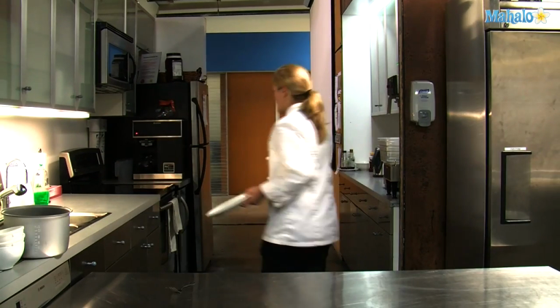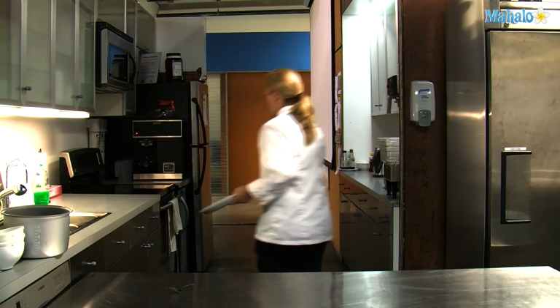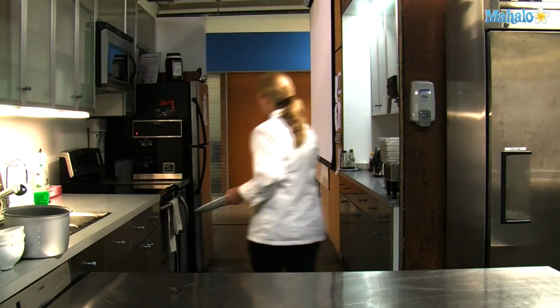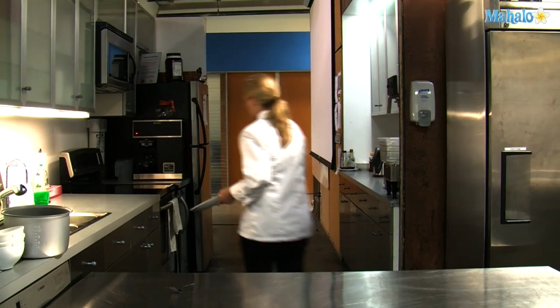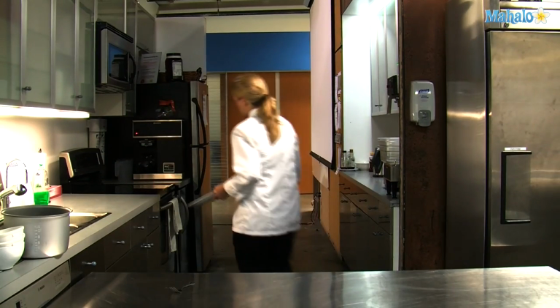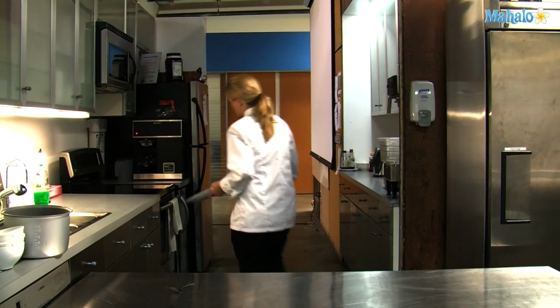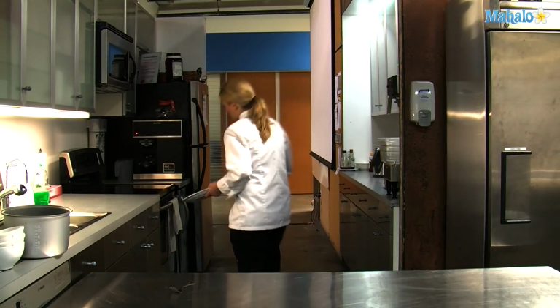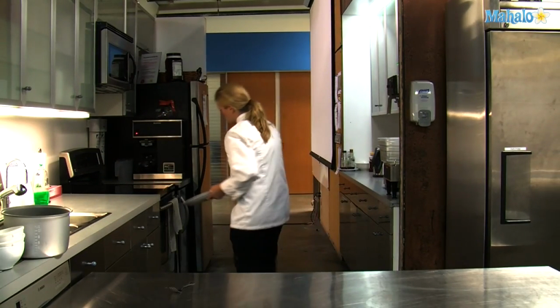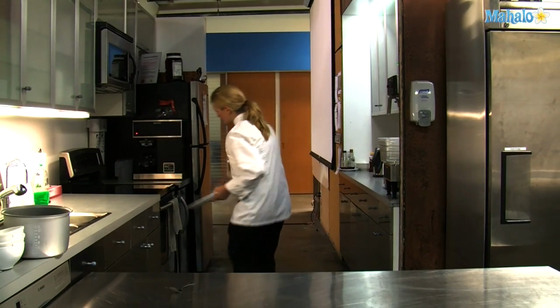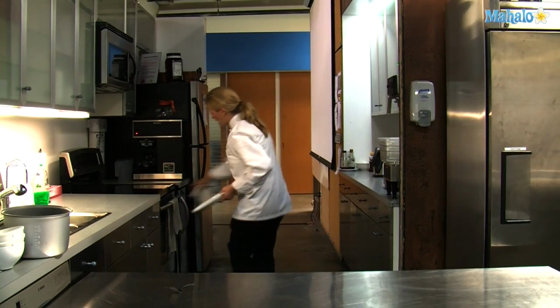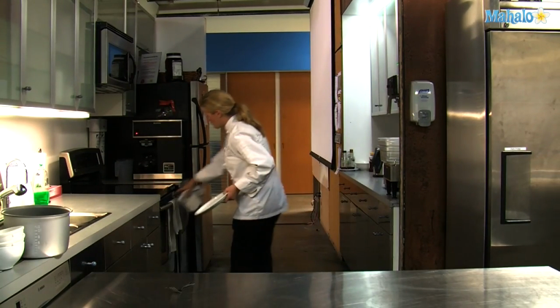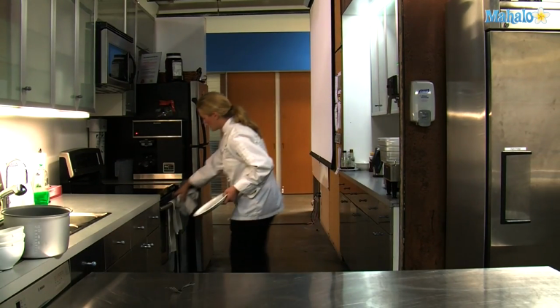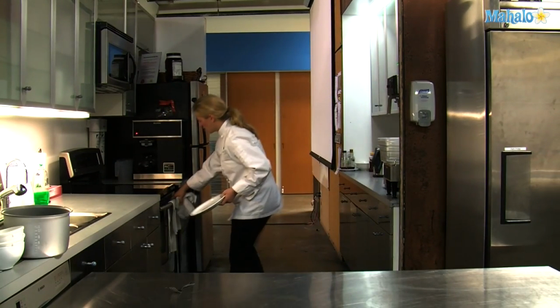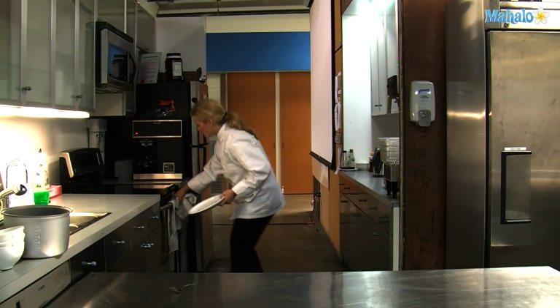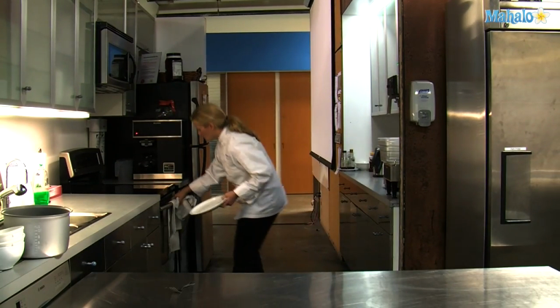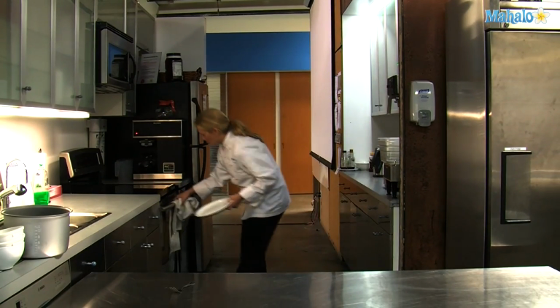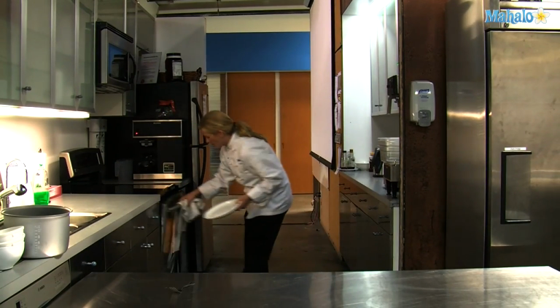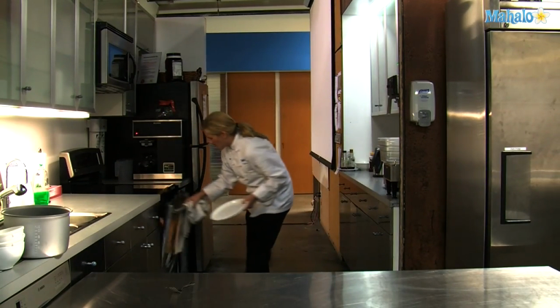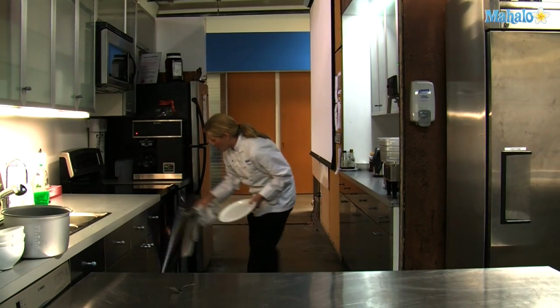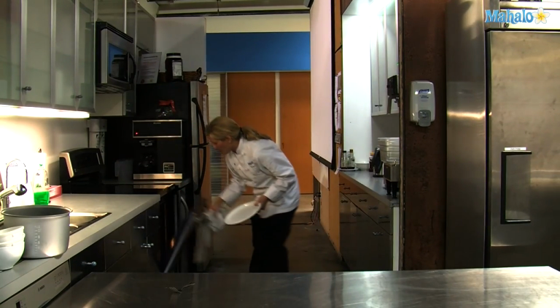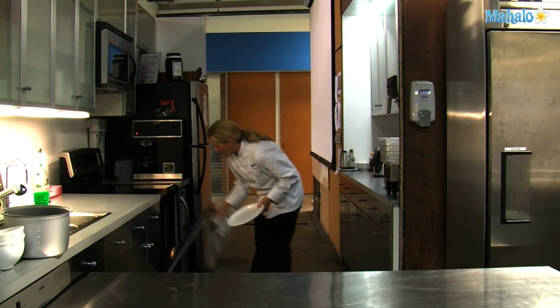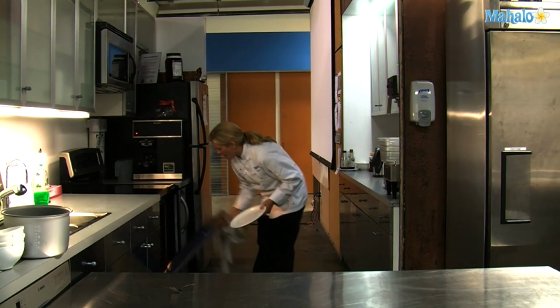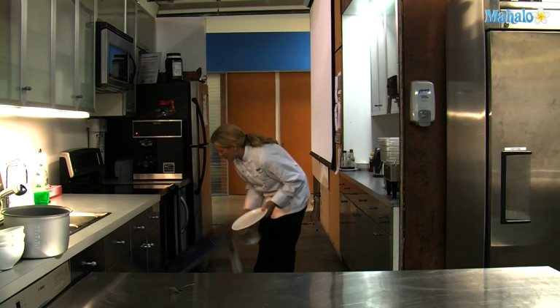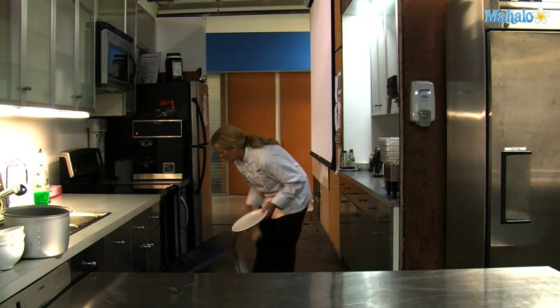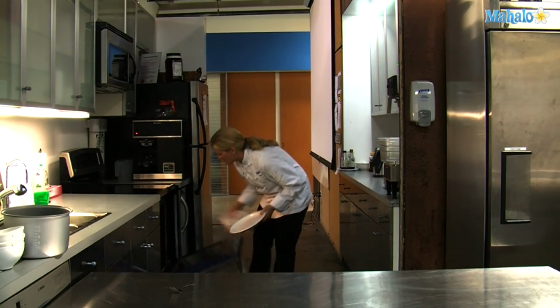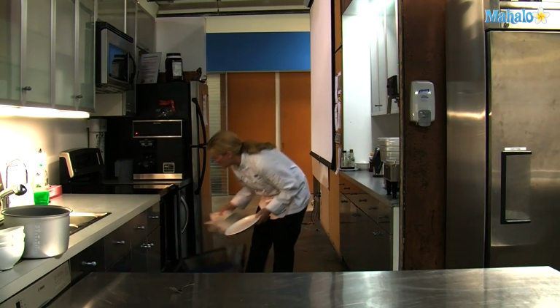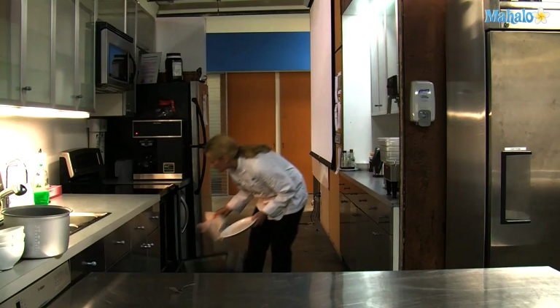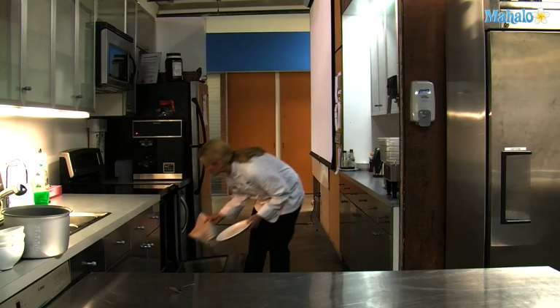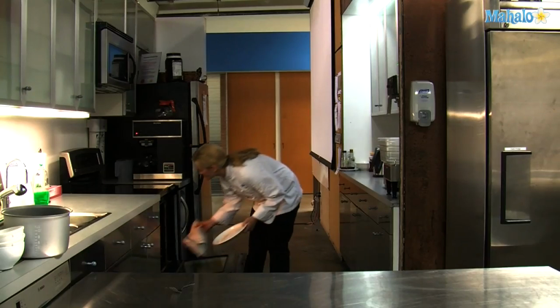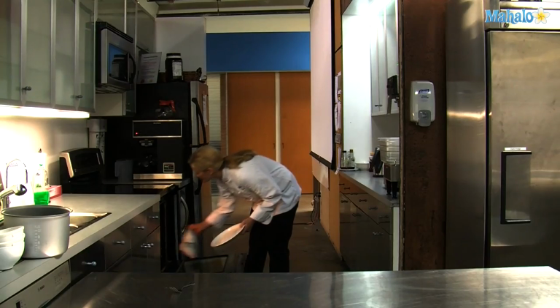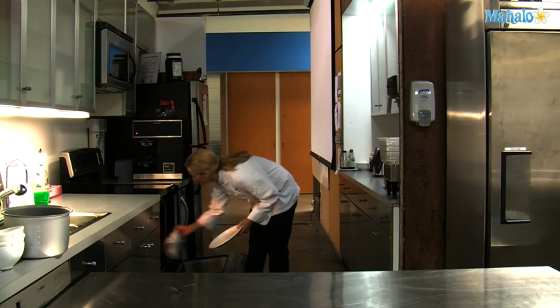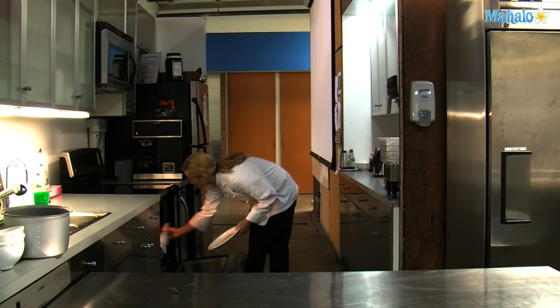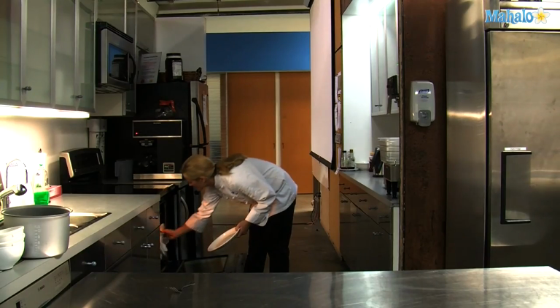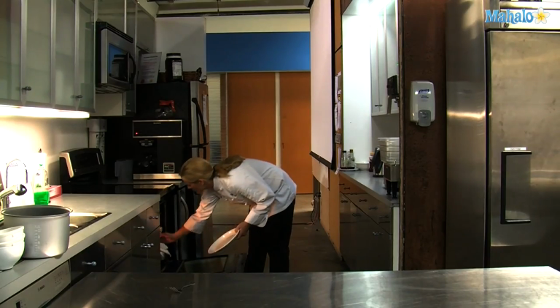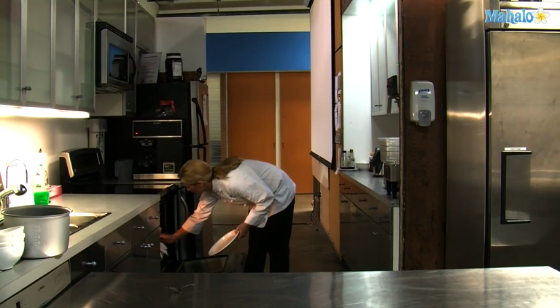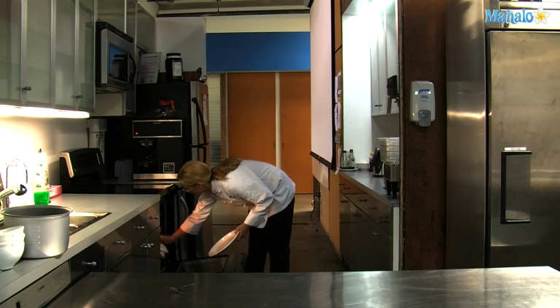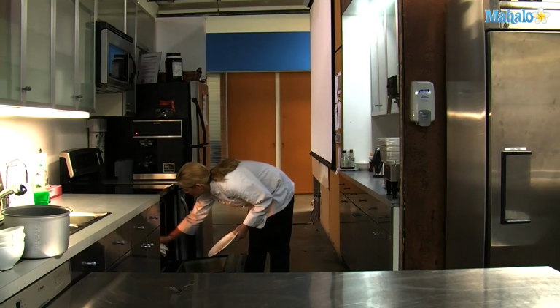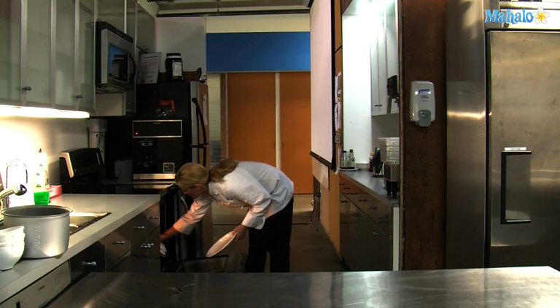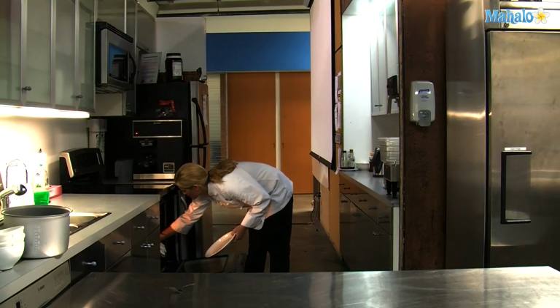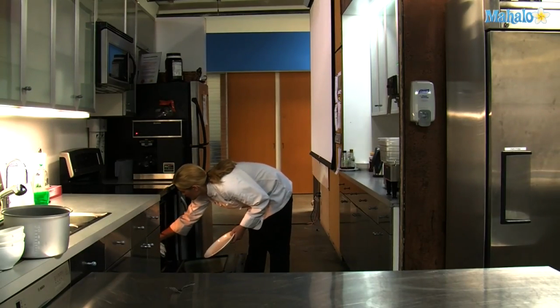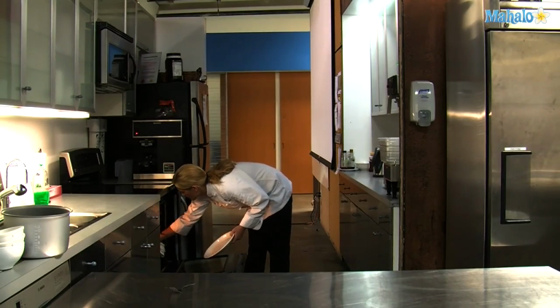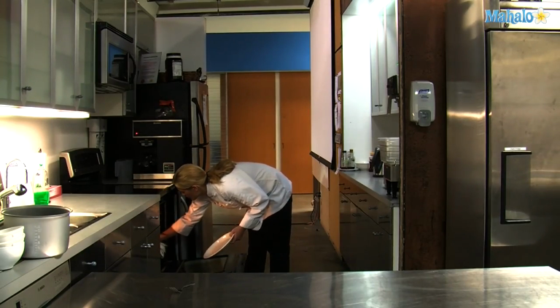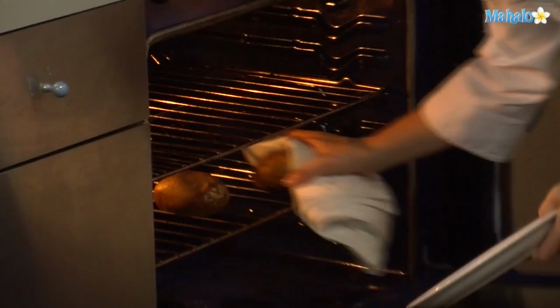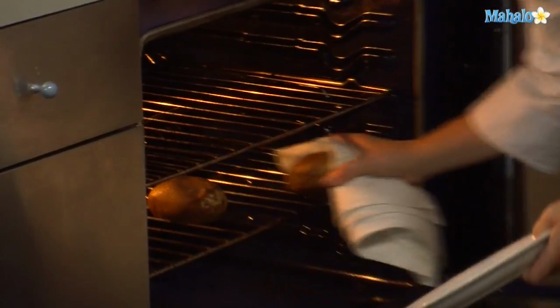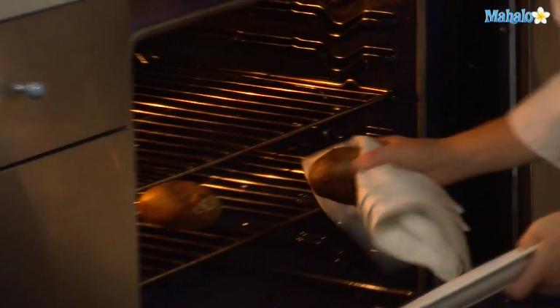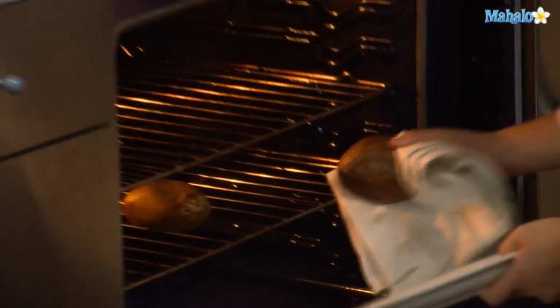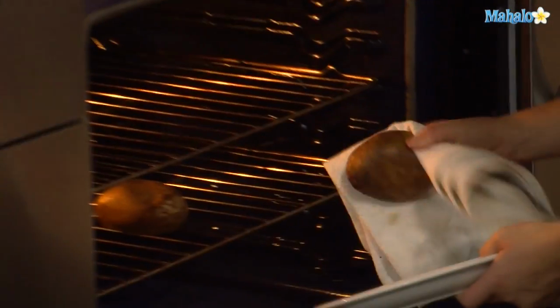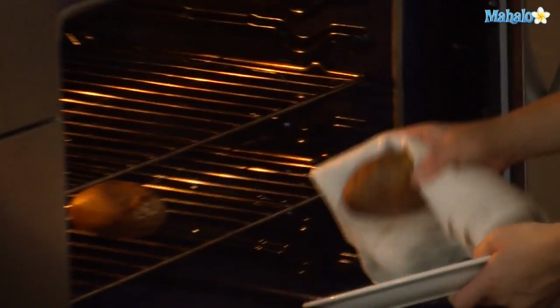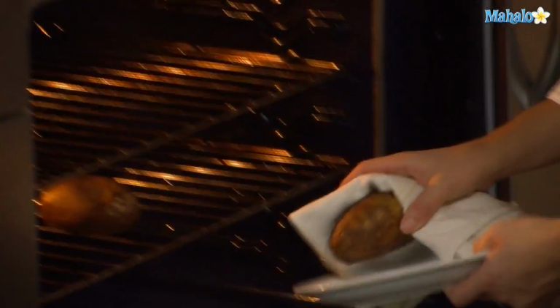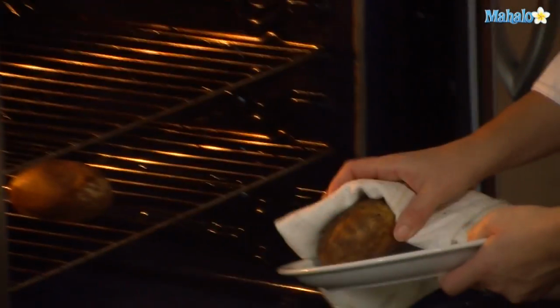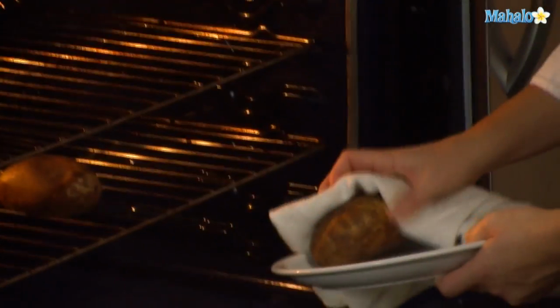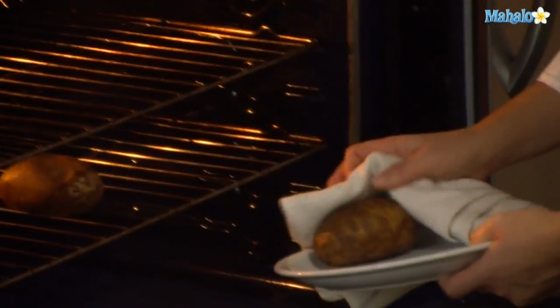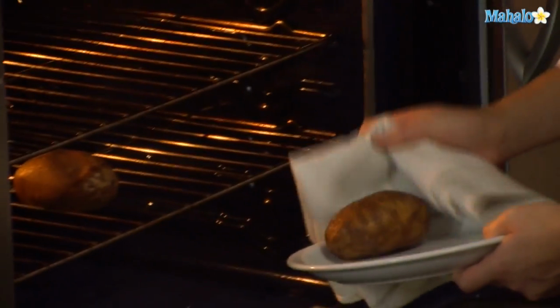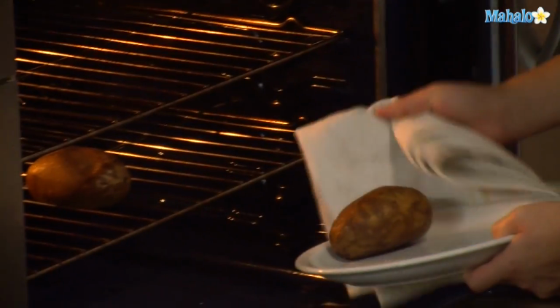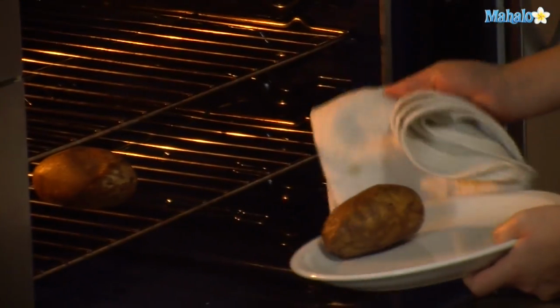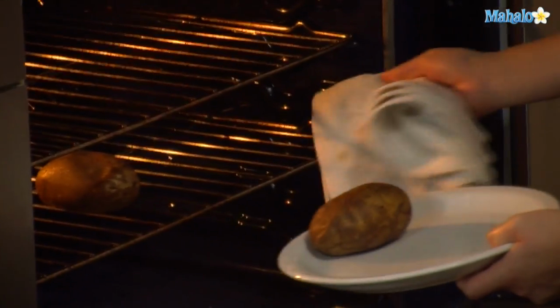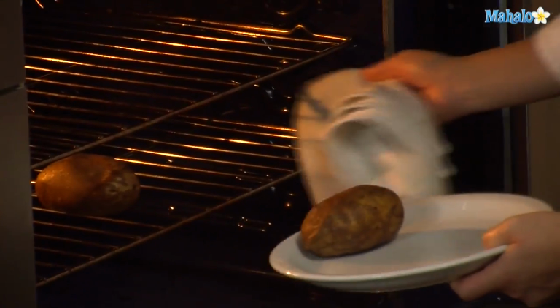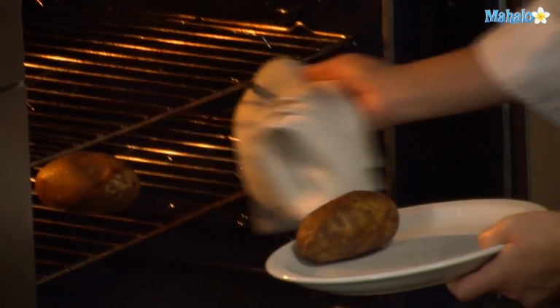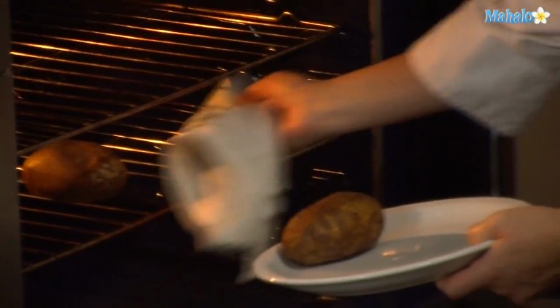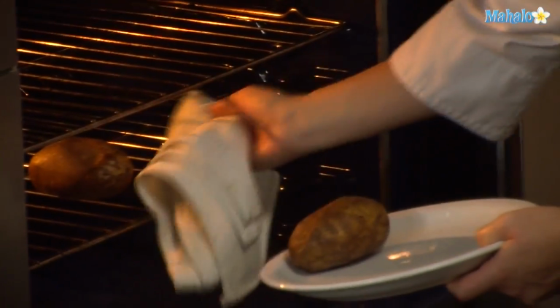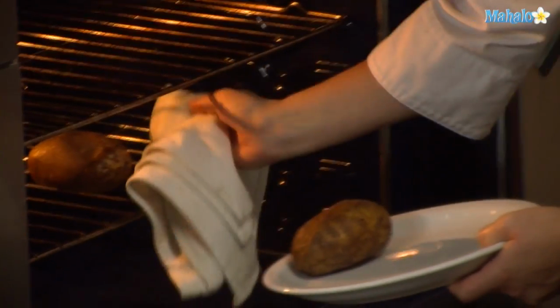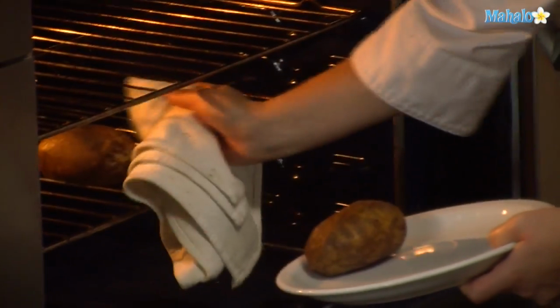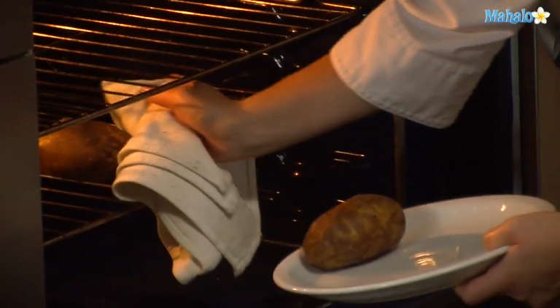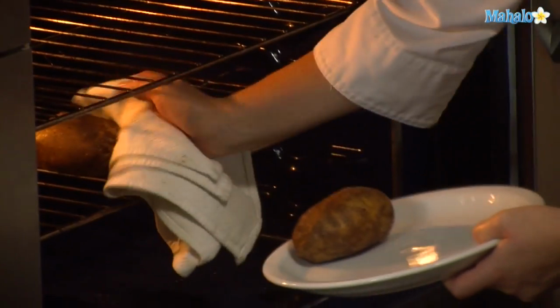Our baked potatoes have cooked for one hour. I'm going to pull them out. Be careful not to burn yourself.